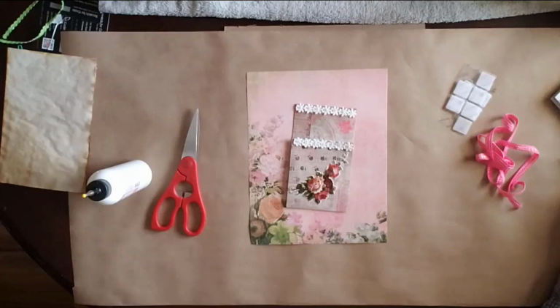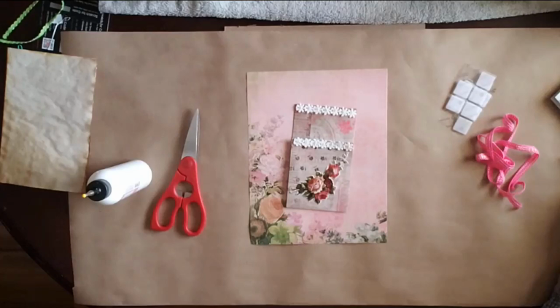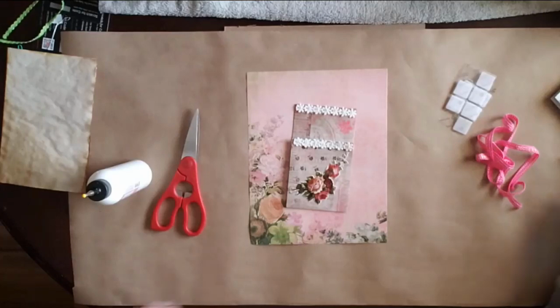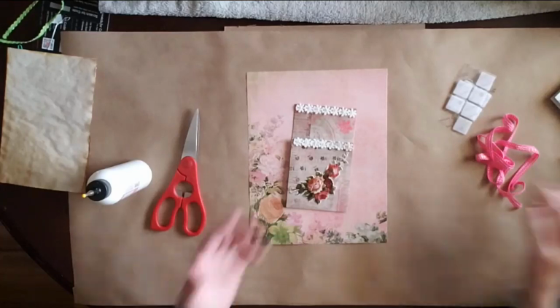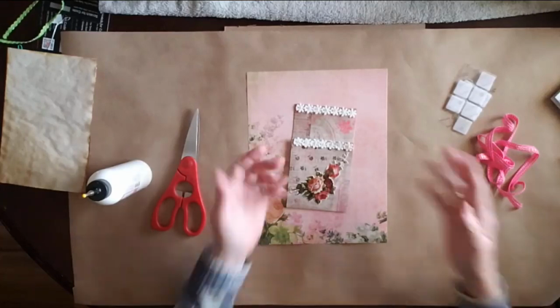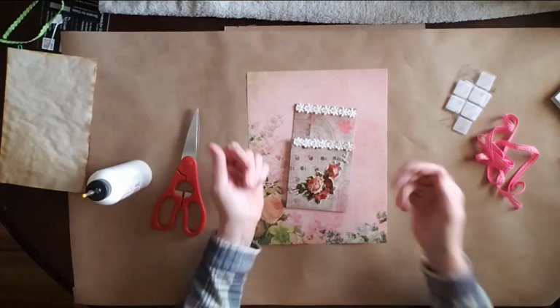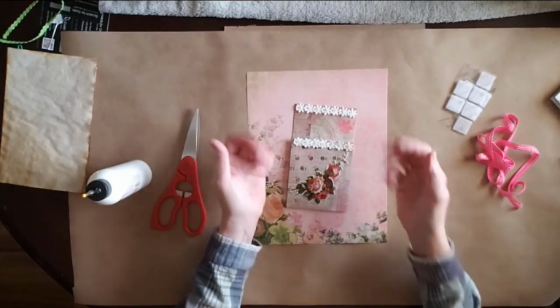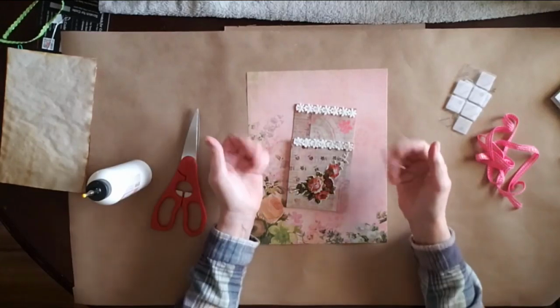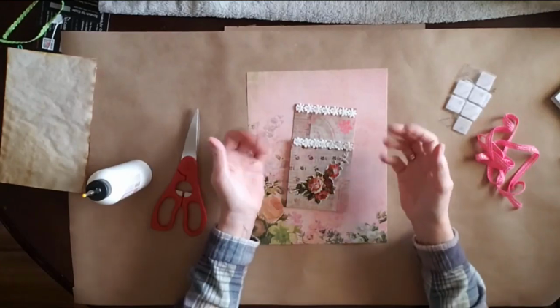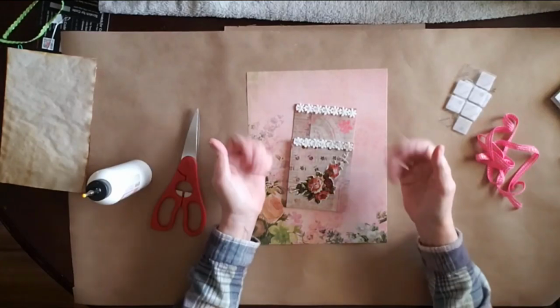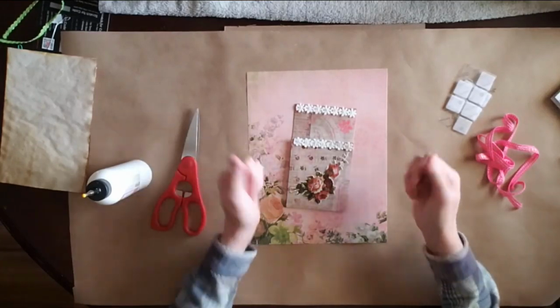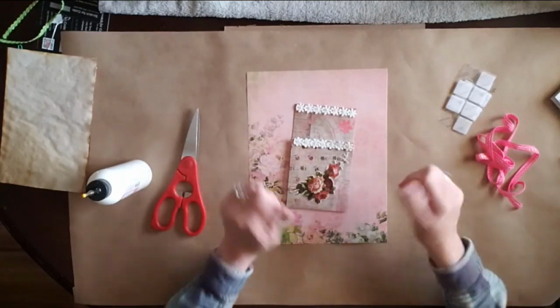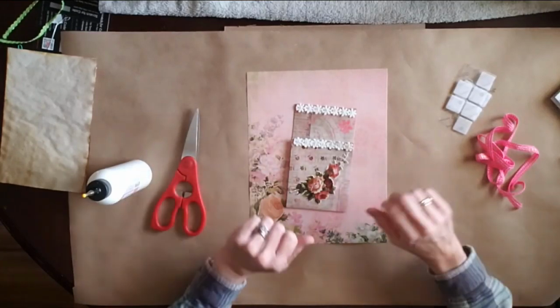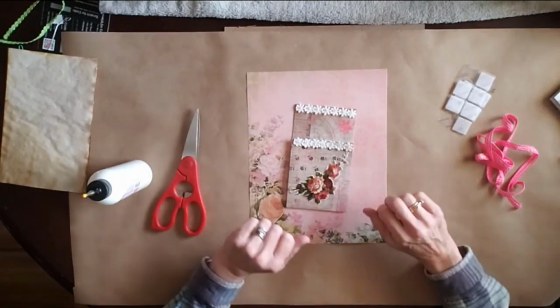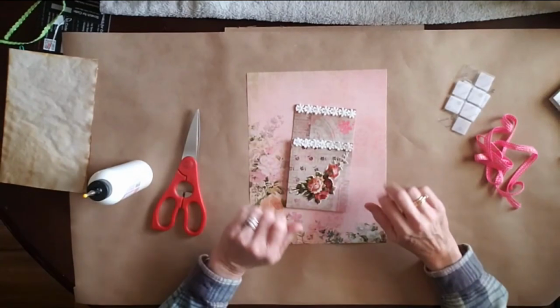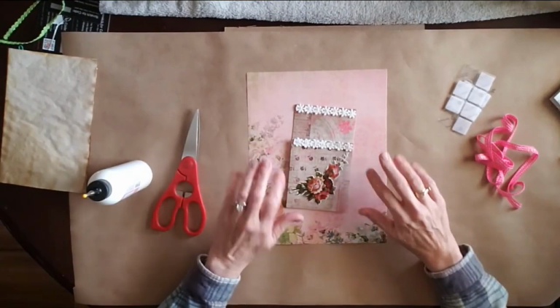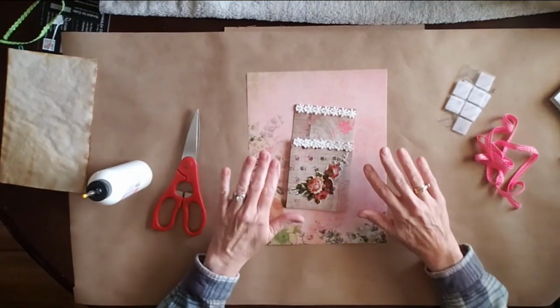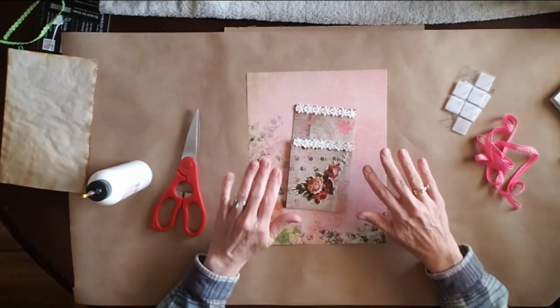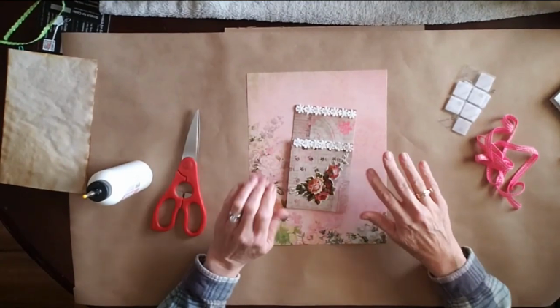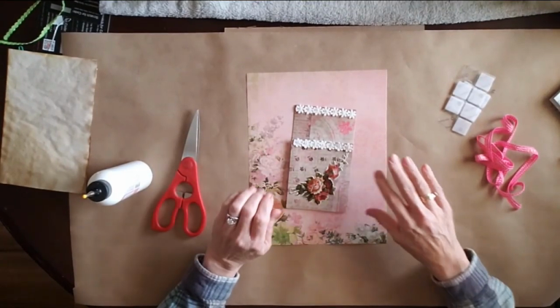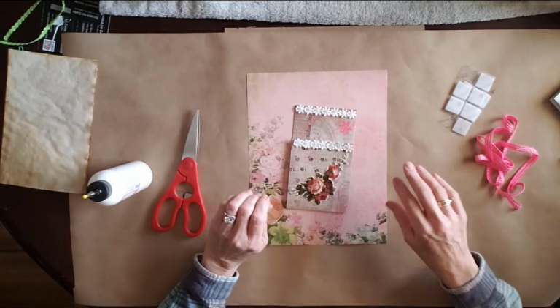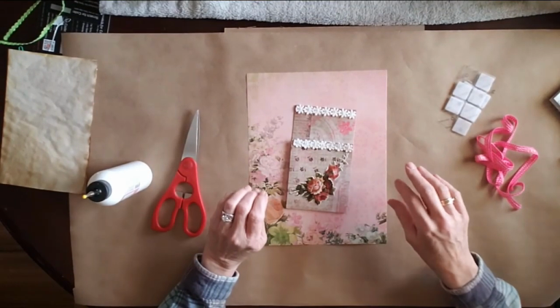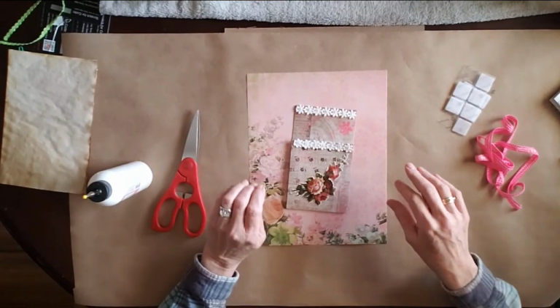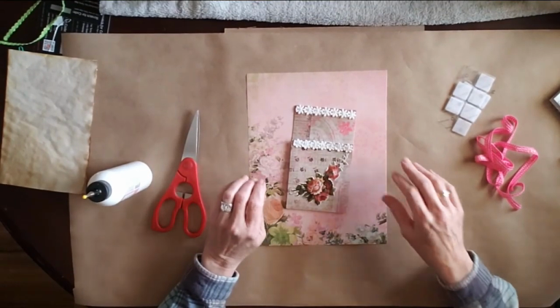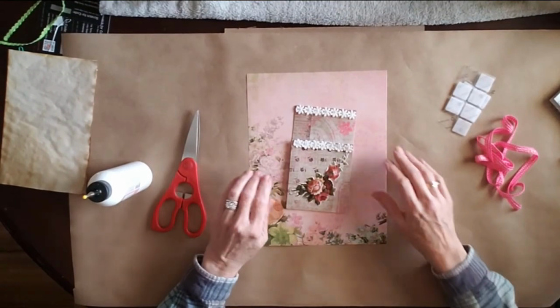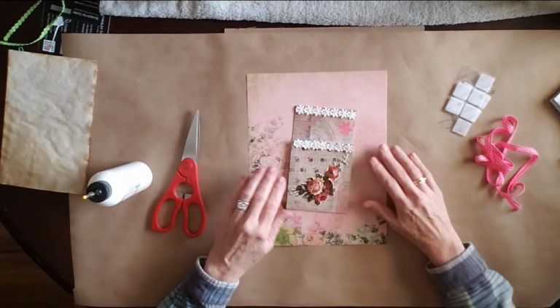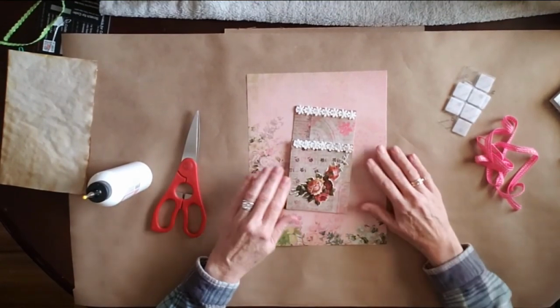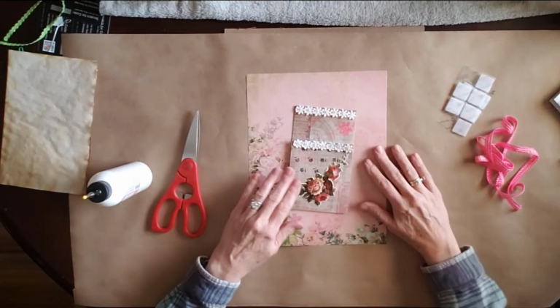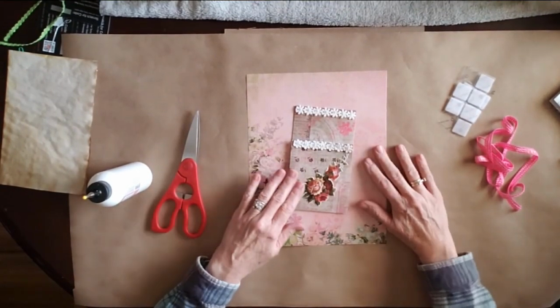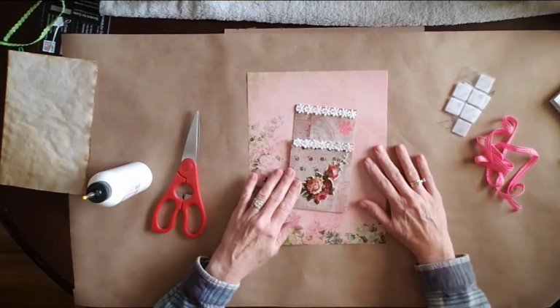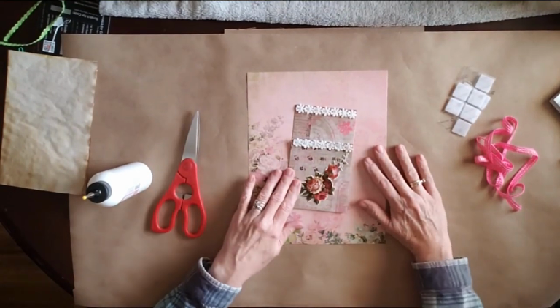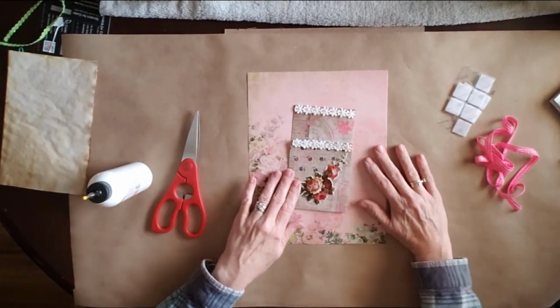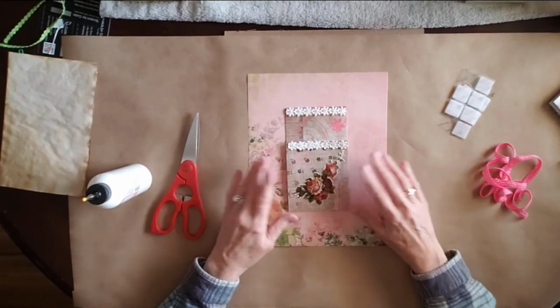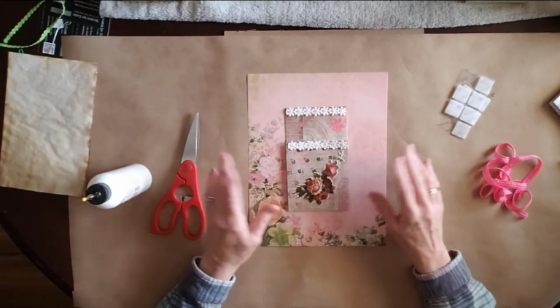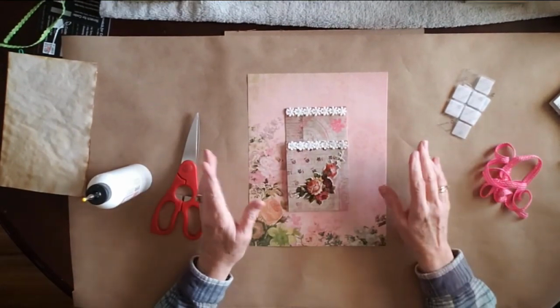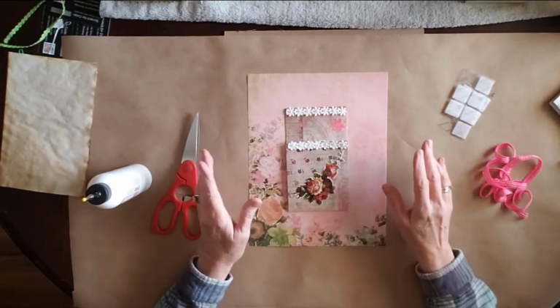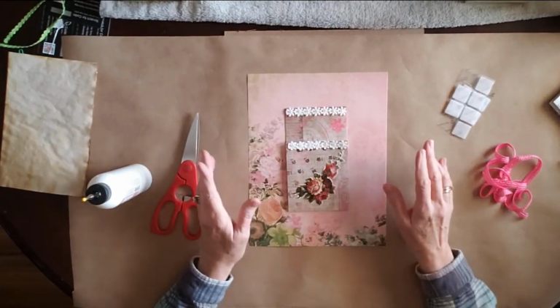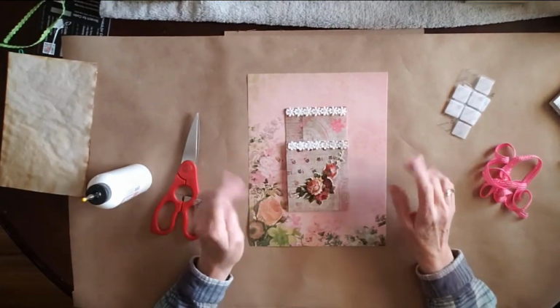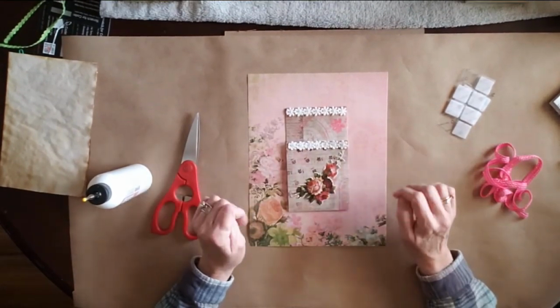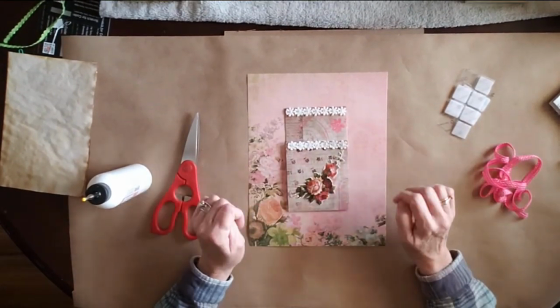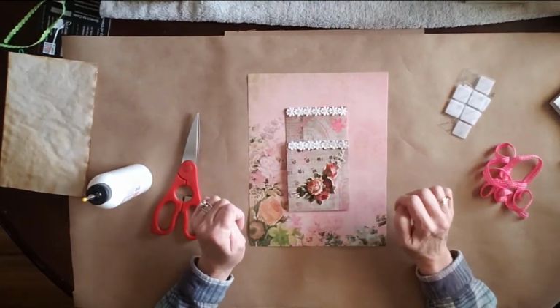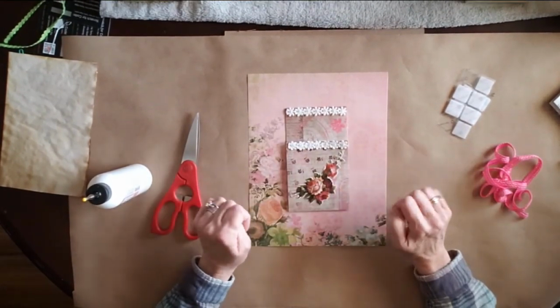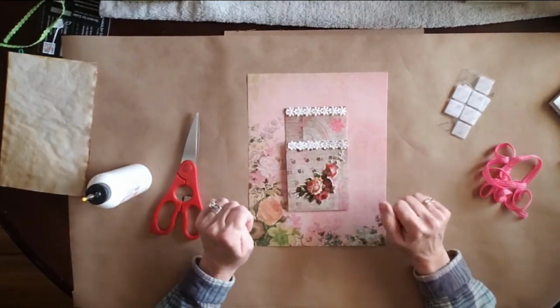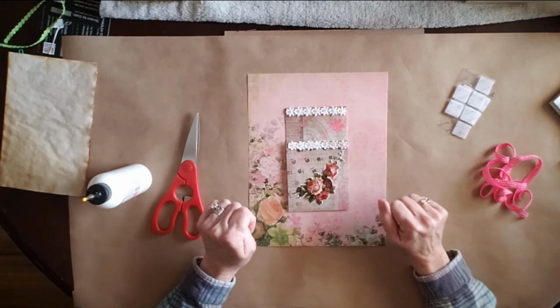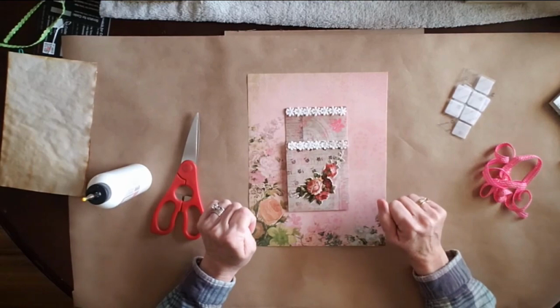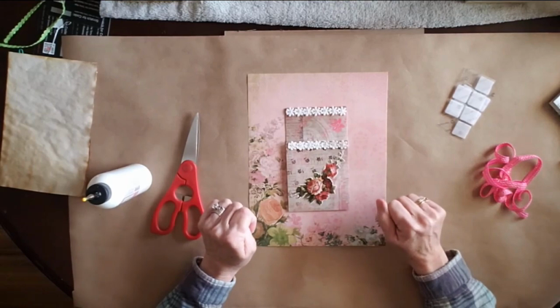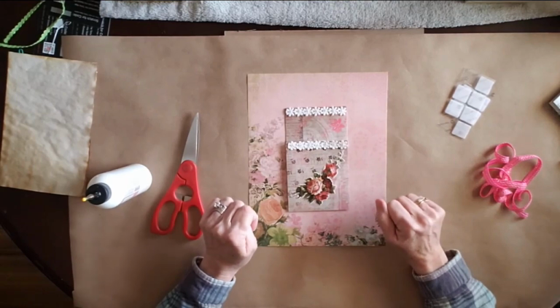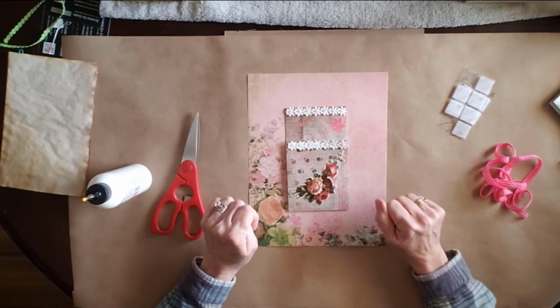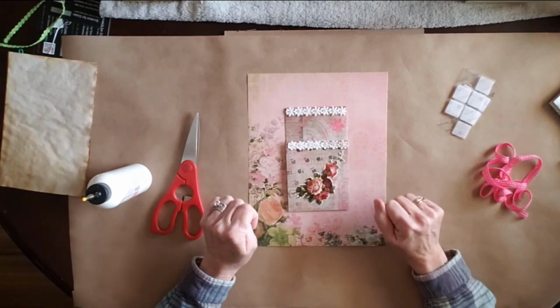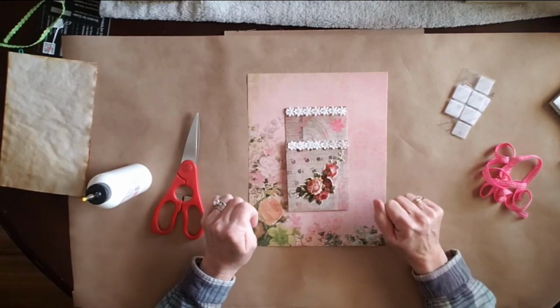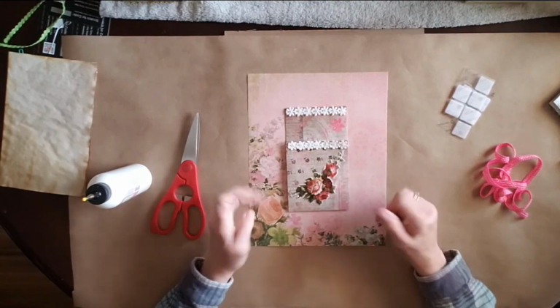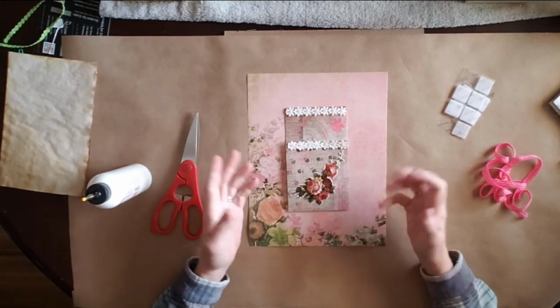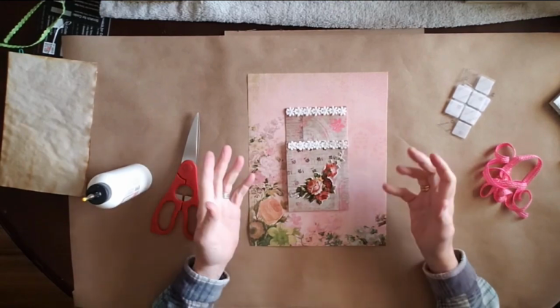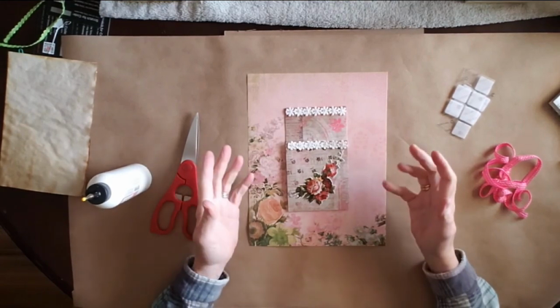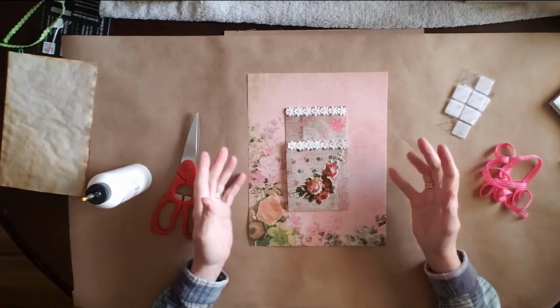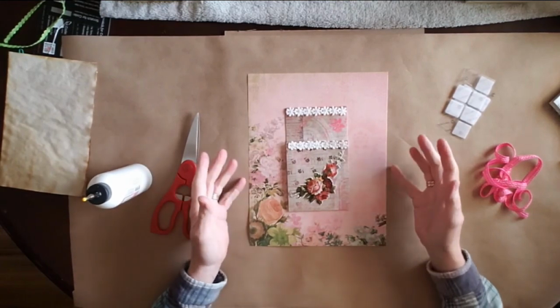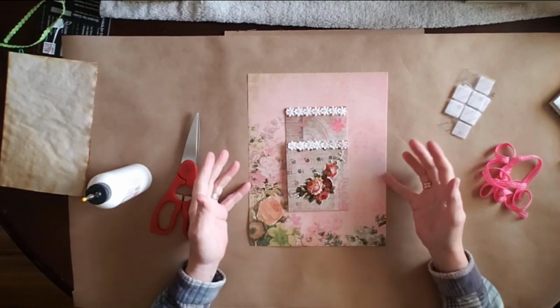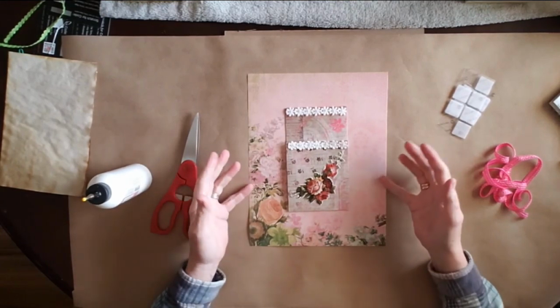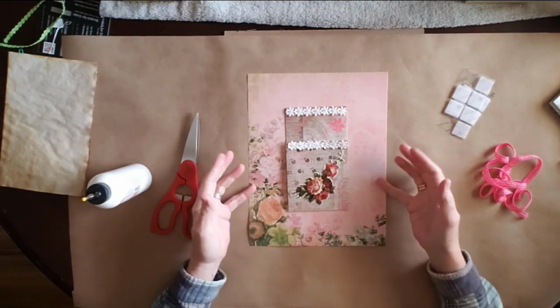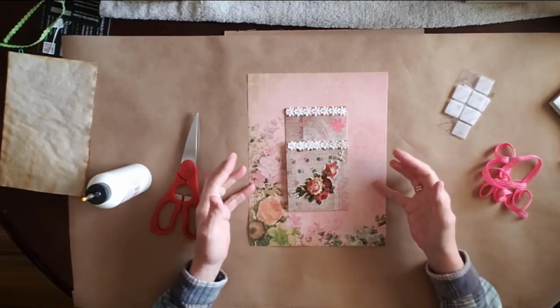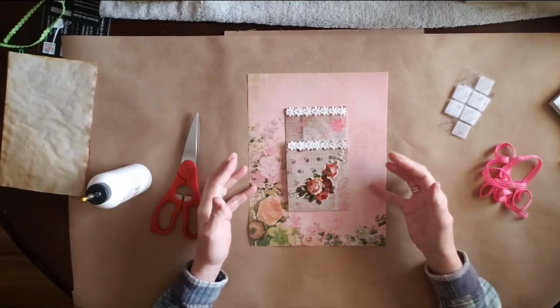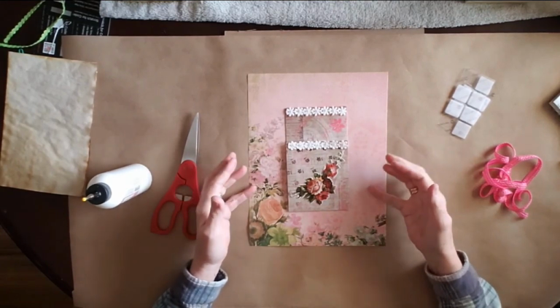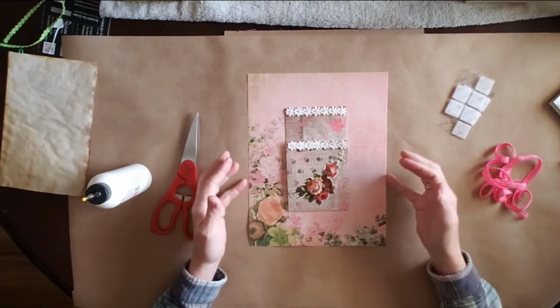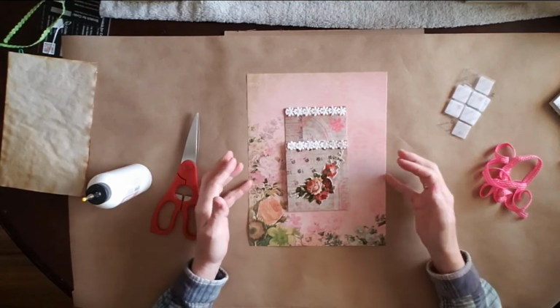Hey guys, it's Janie. Welcome back to the Bookworms of Buddy. Today I just wanted to show you another little tutorial.